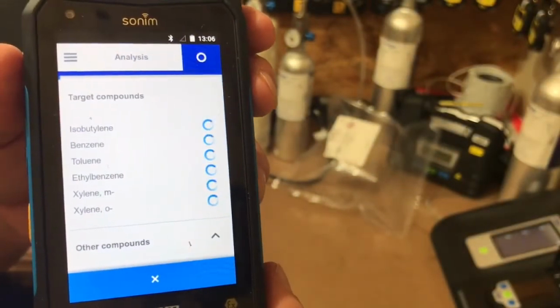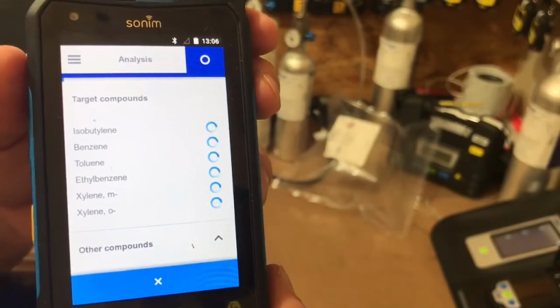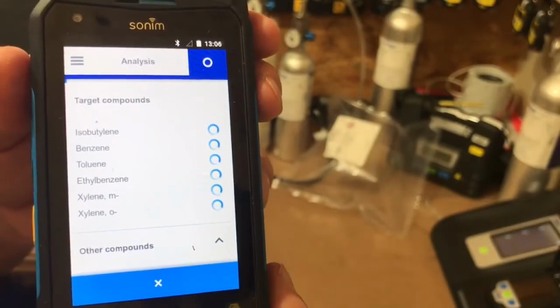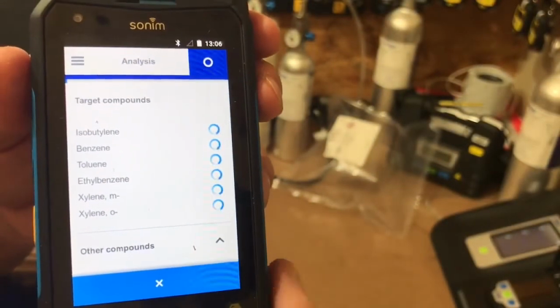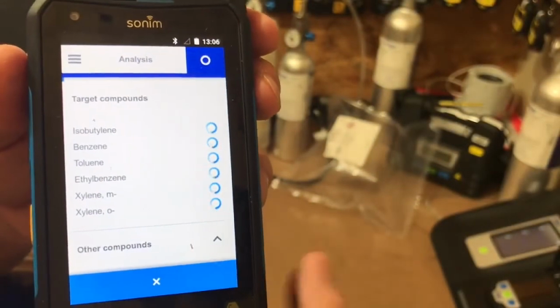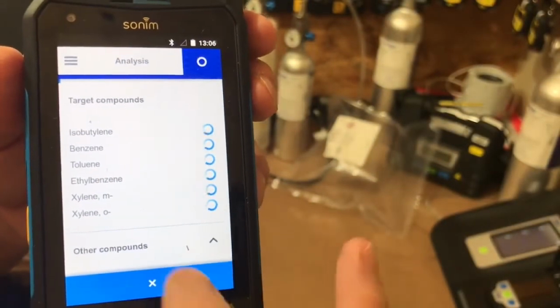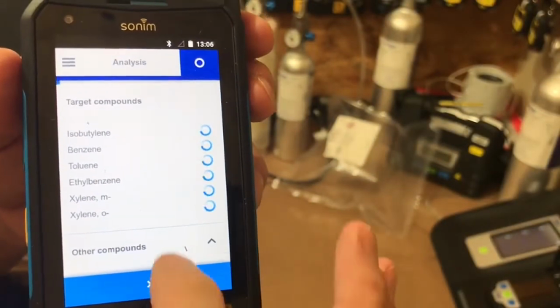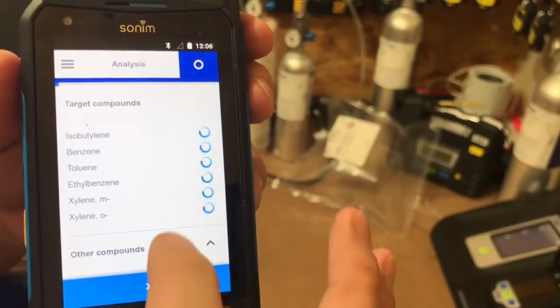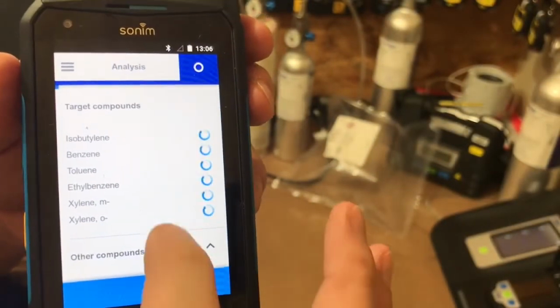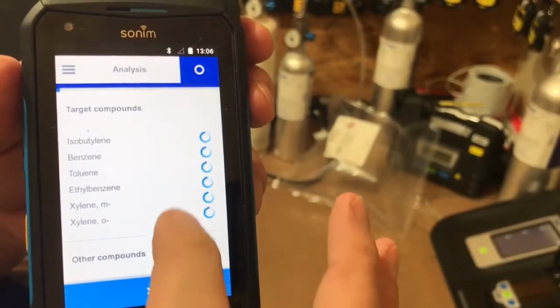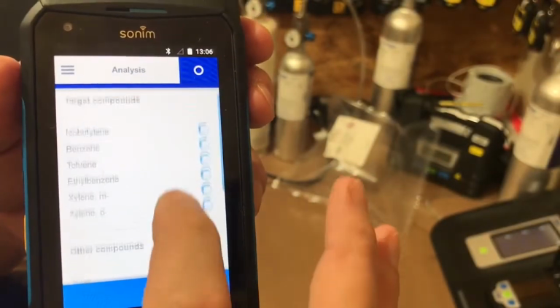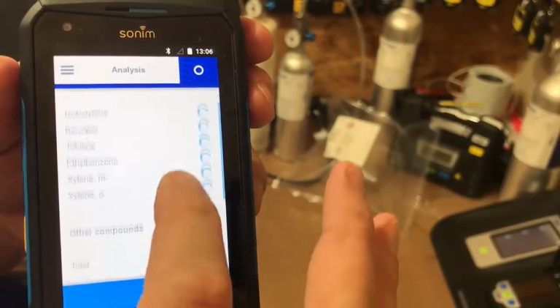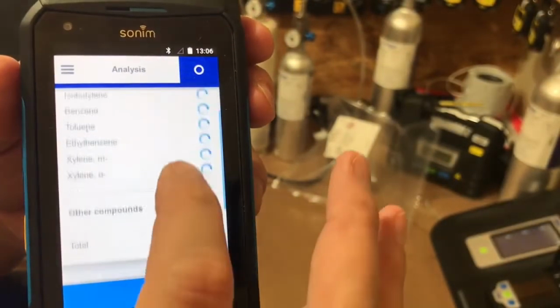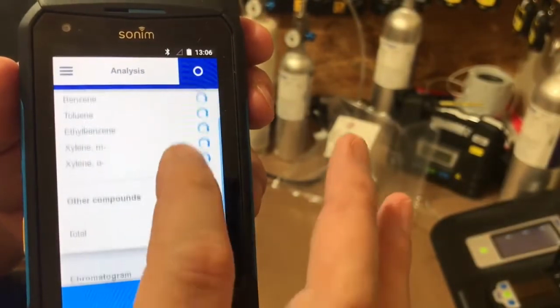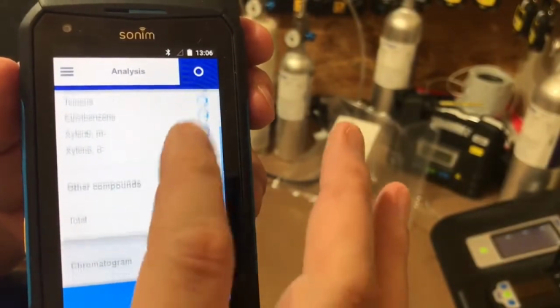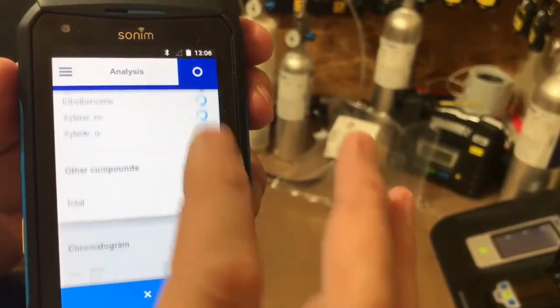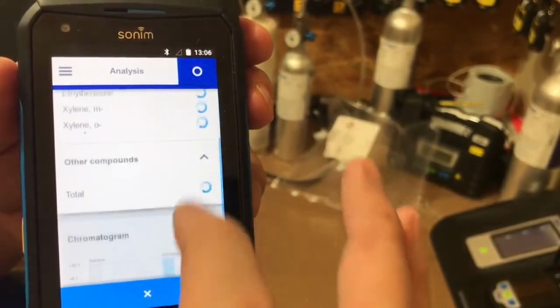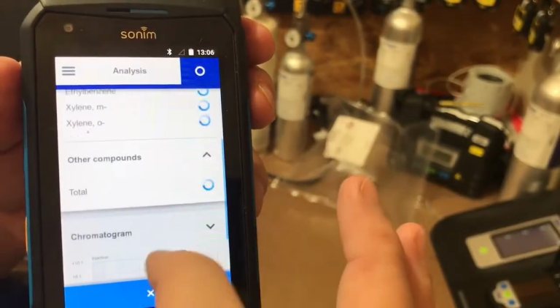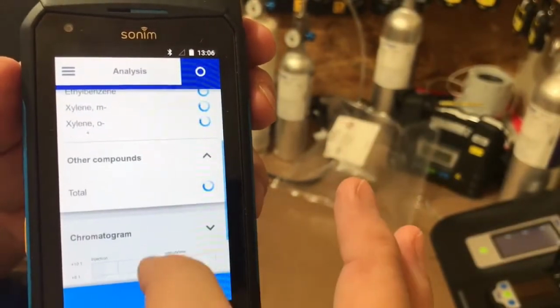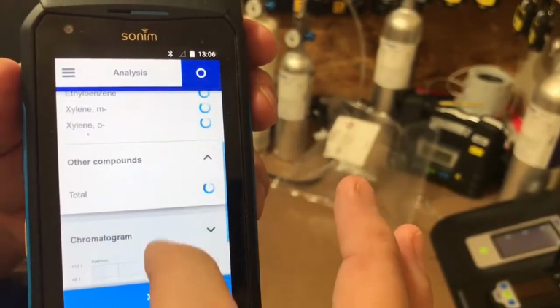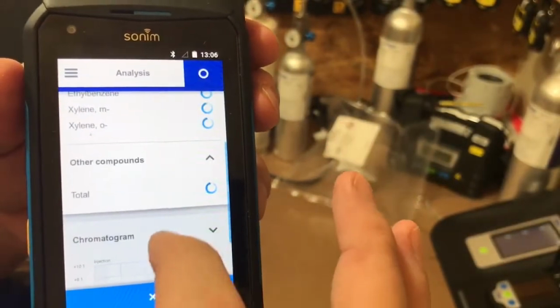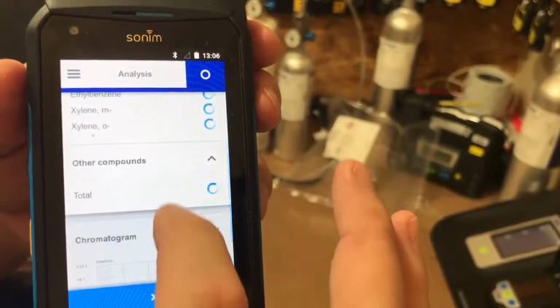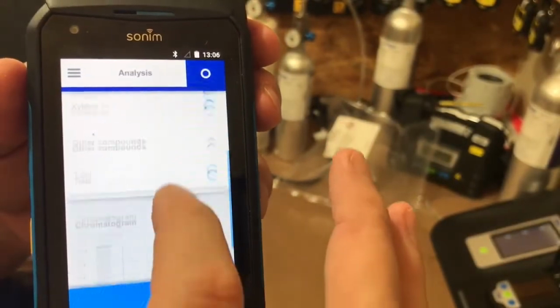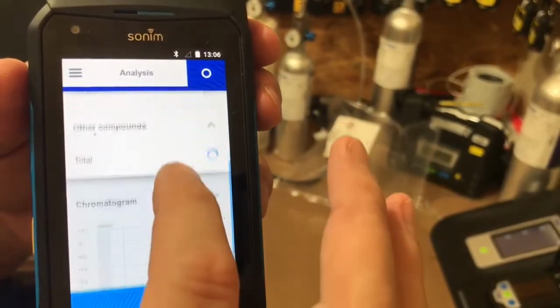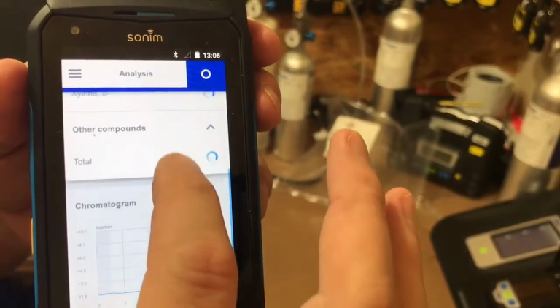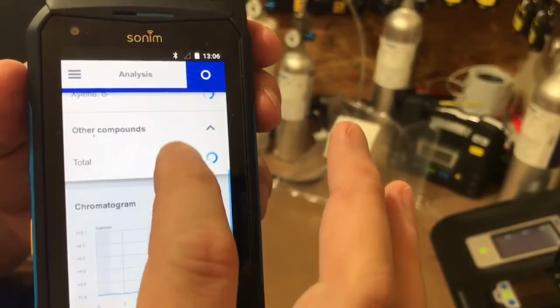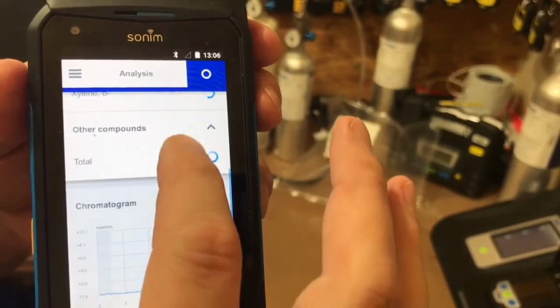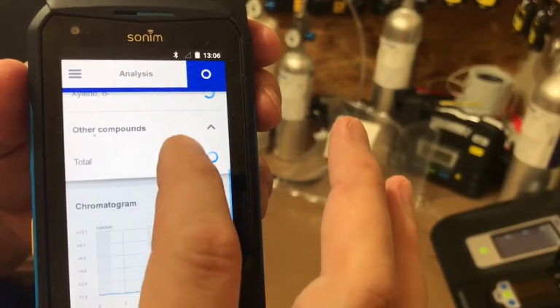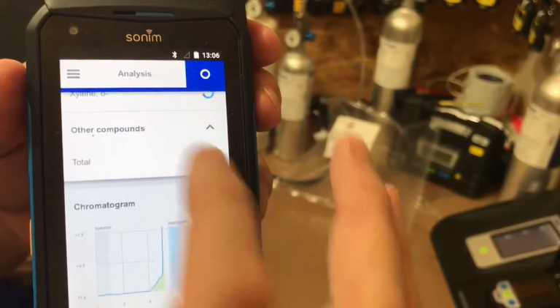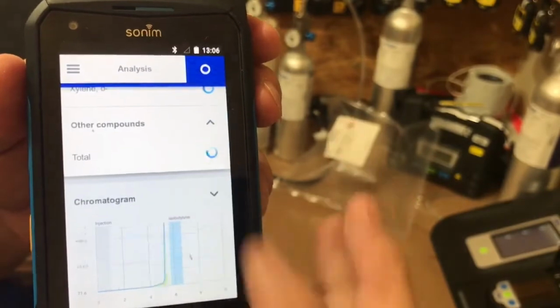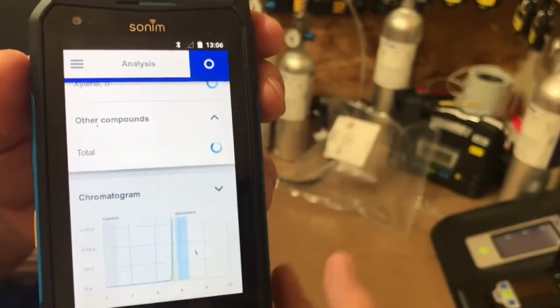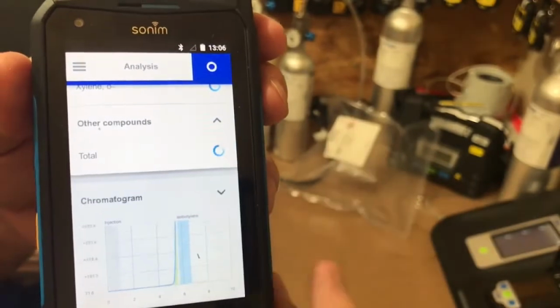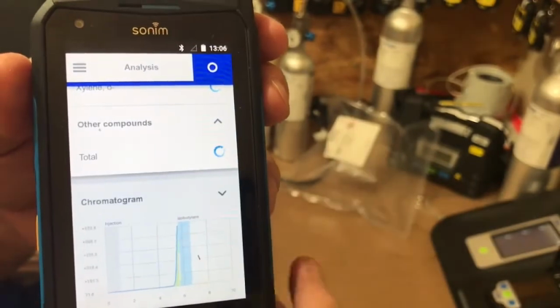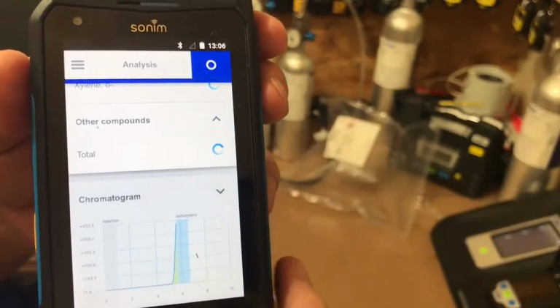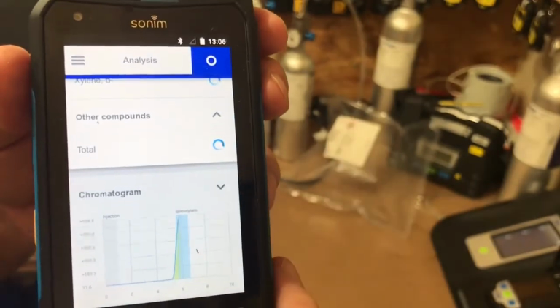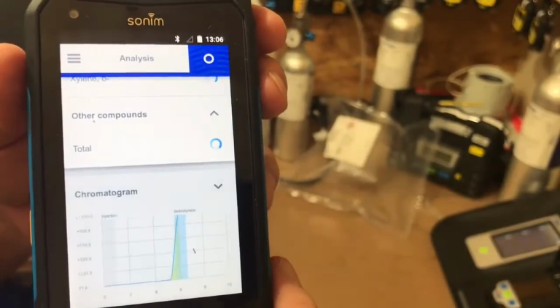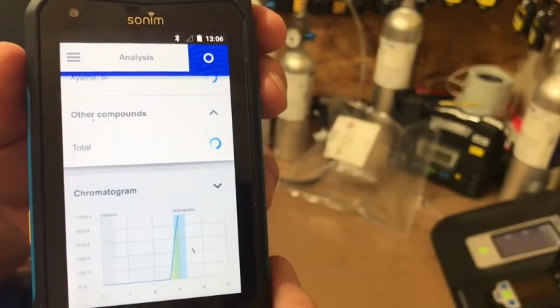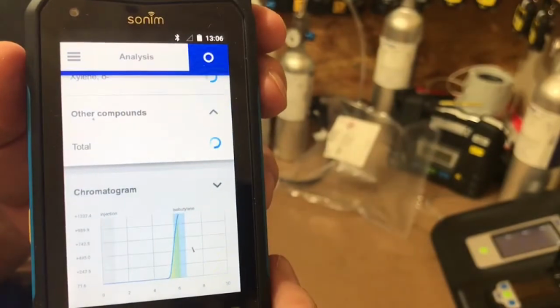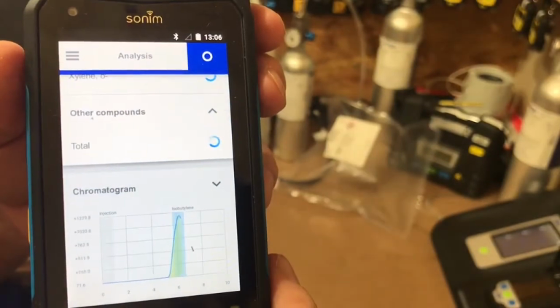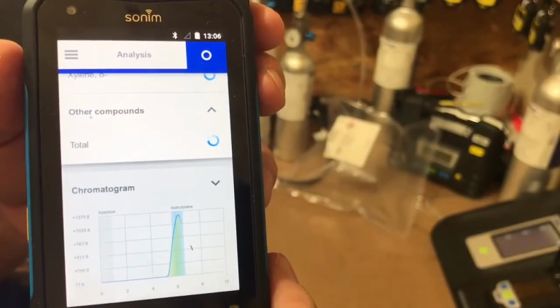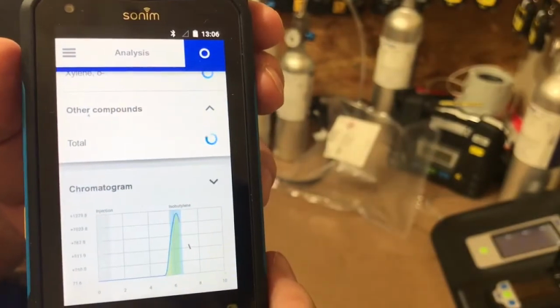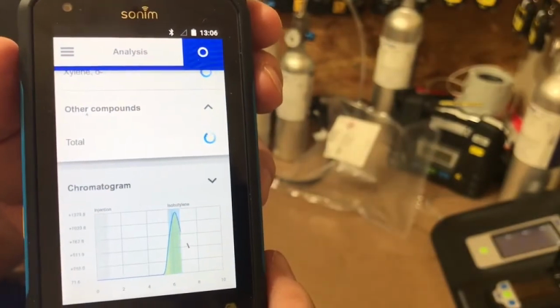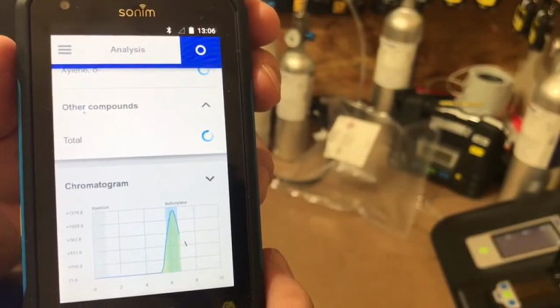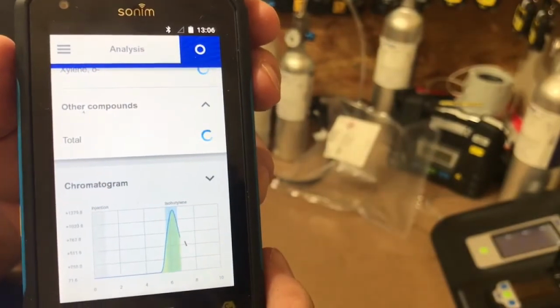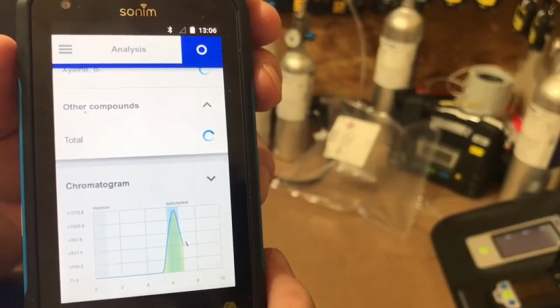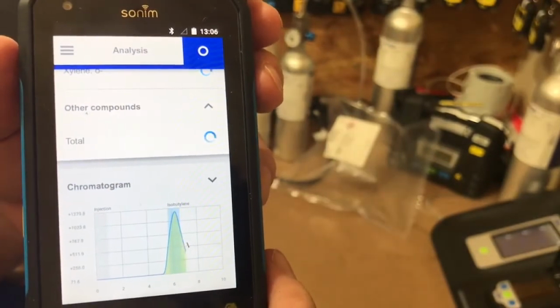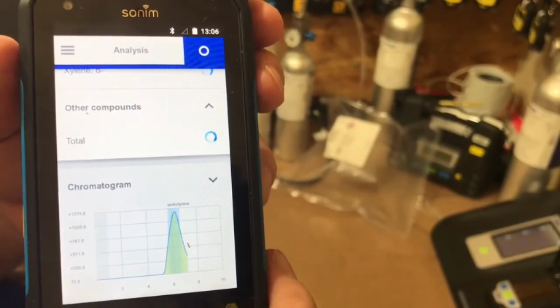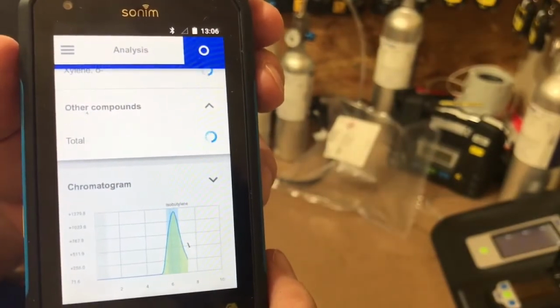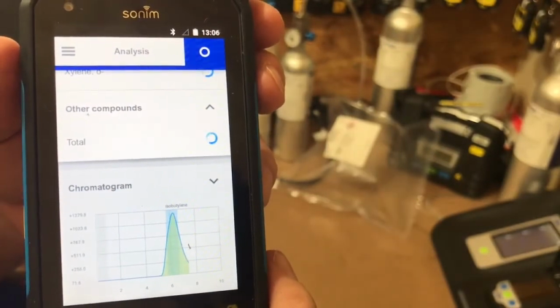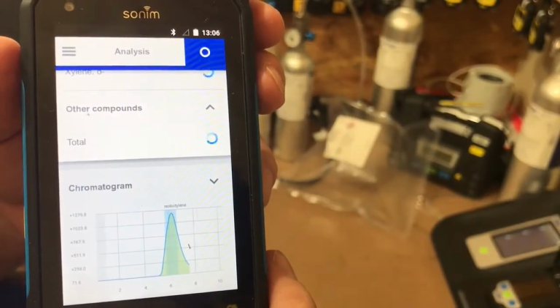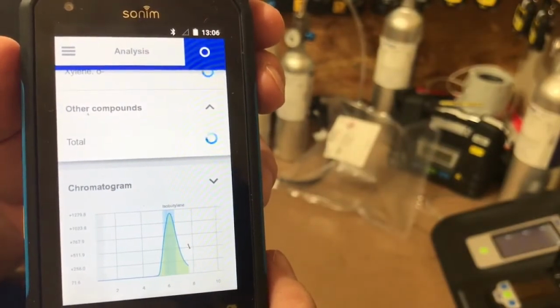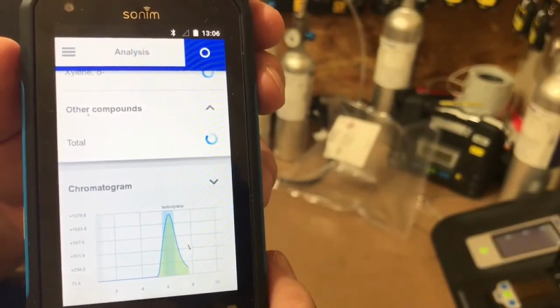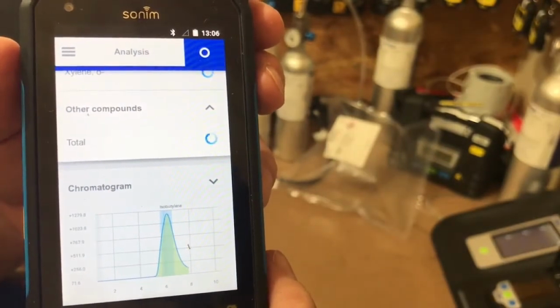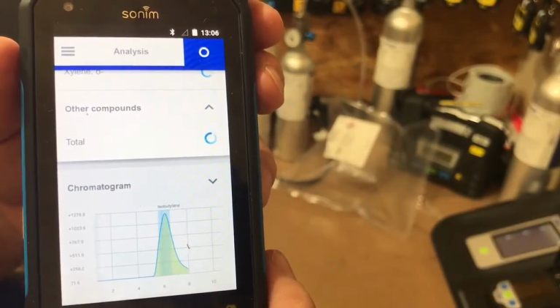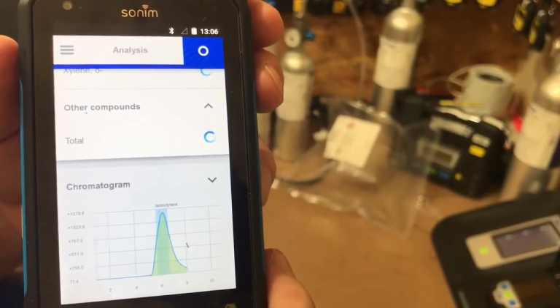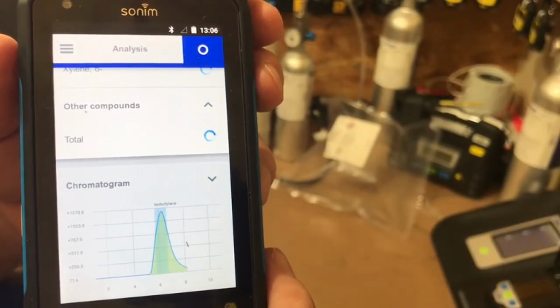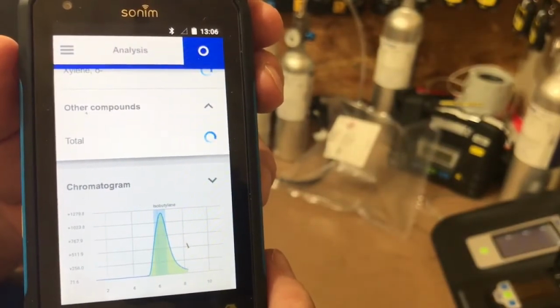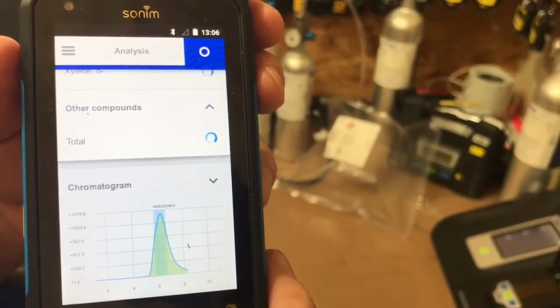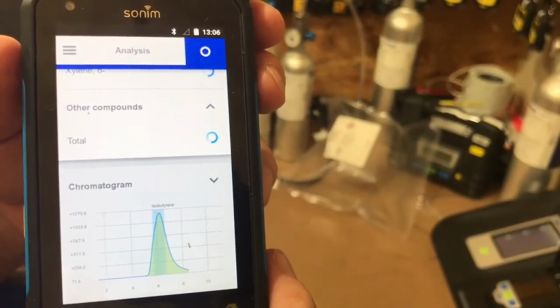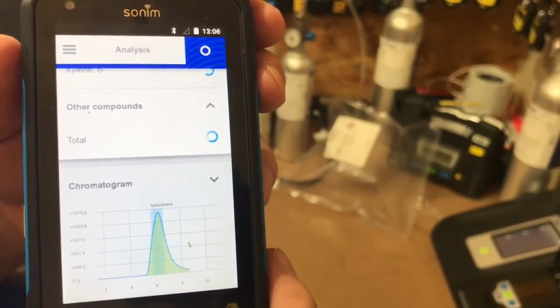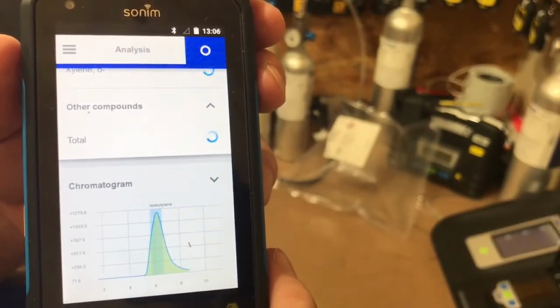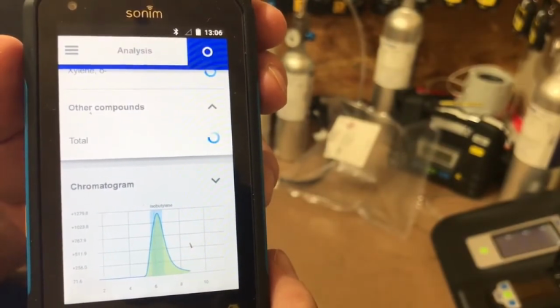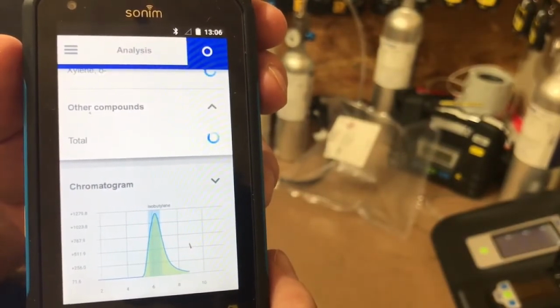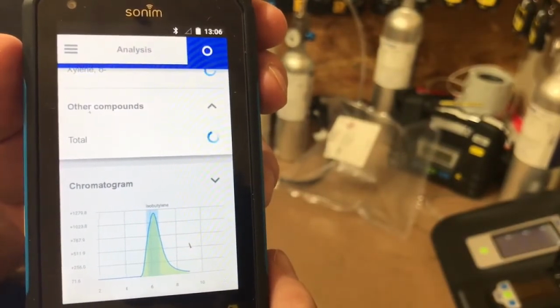Now you see everything running here — let's go down to the chromatograph so you can watch it. Spiked out of isobutylene.